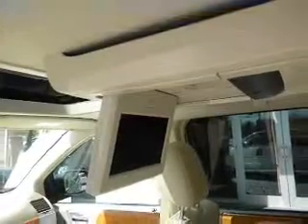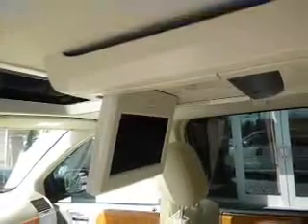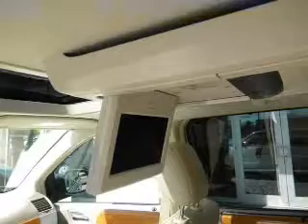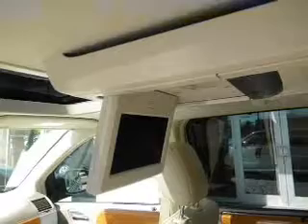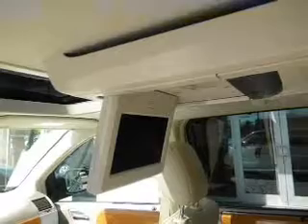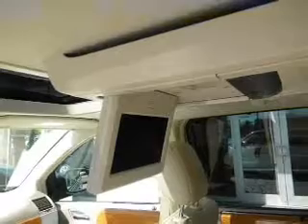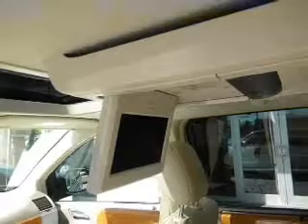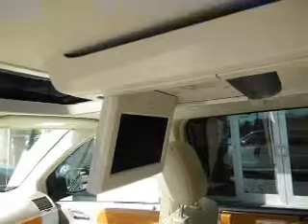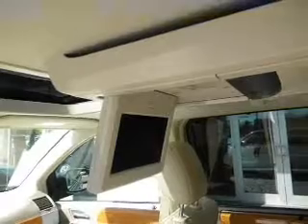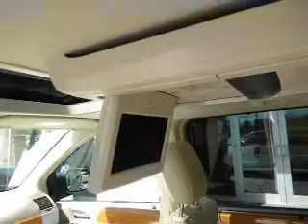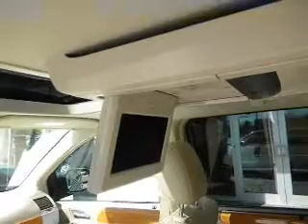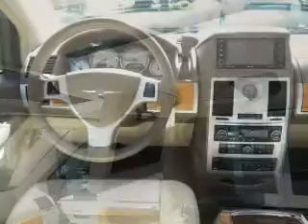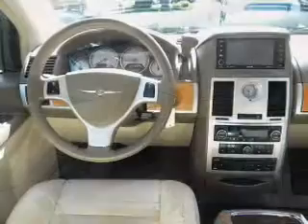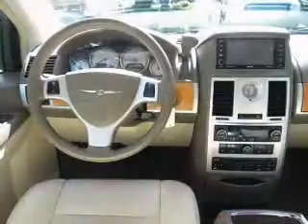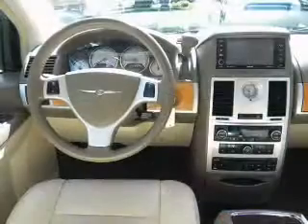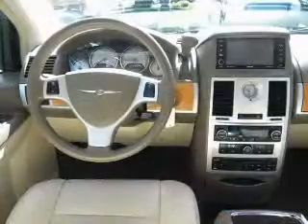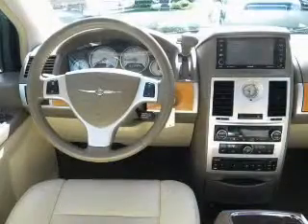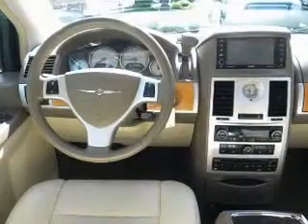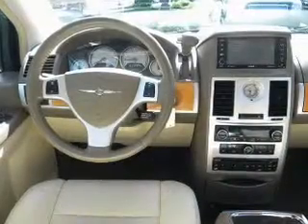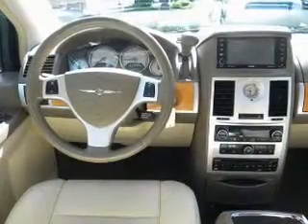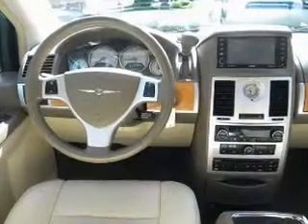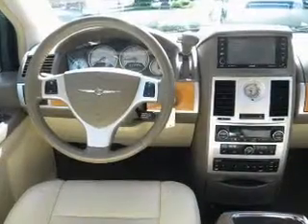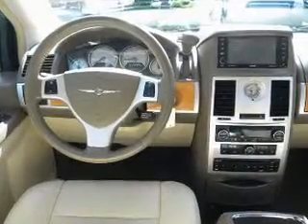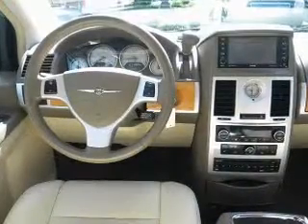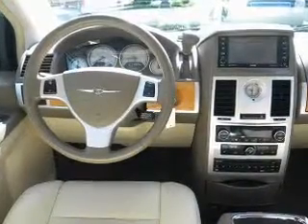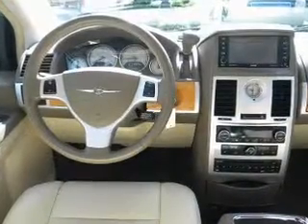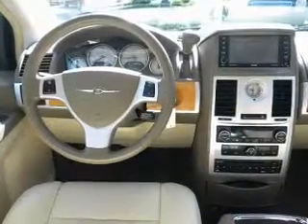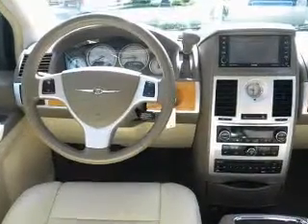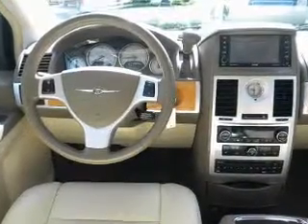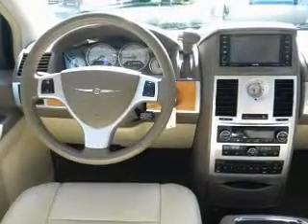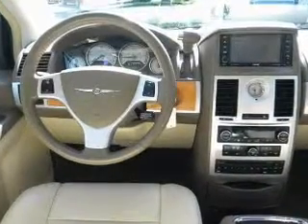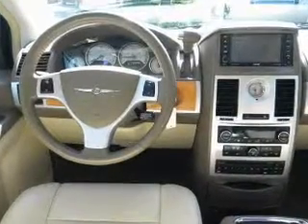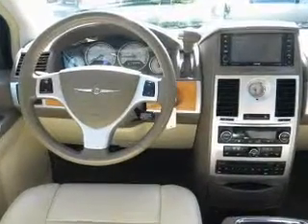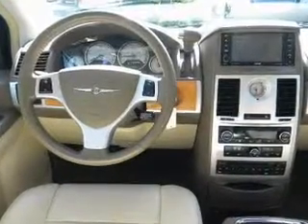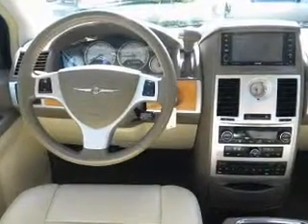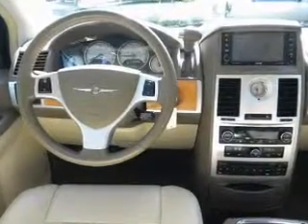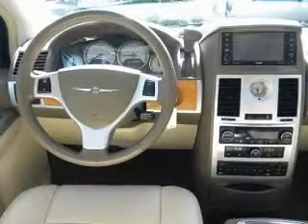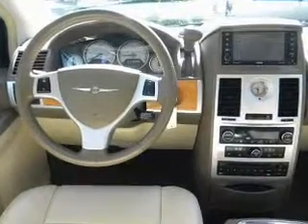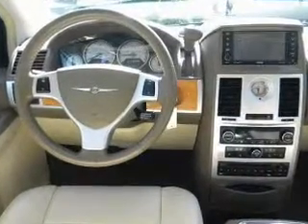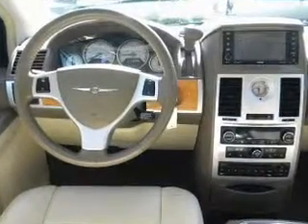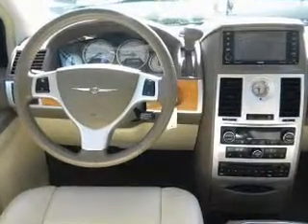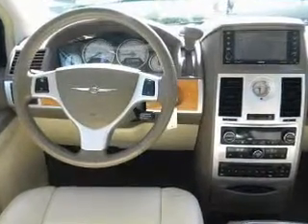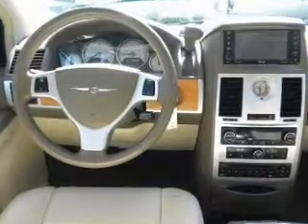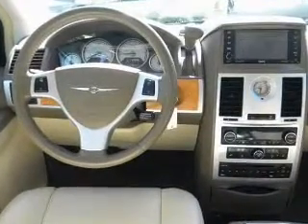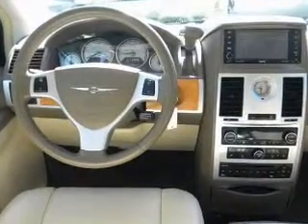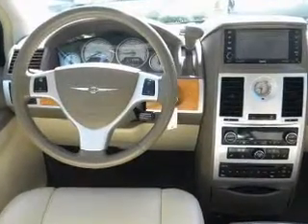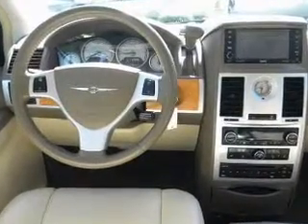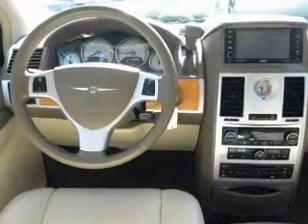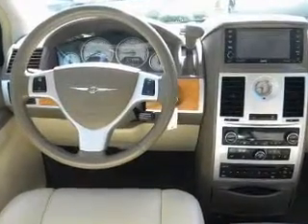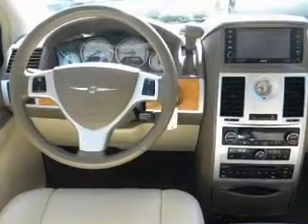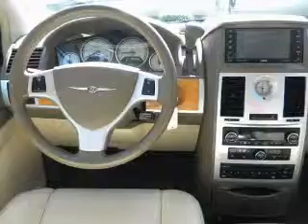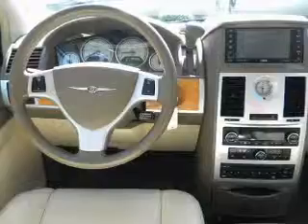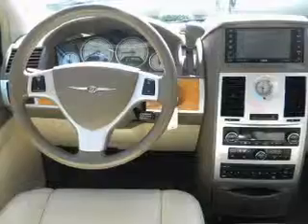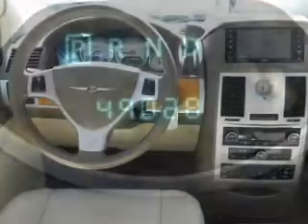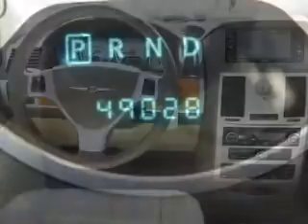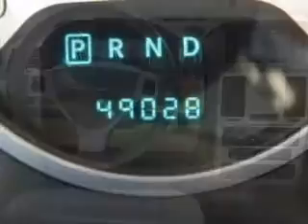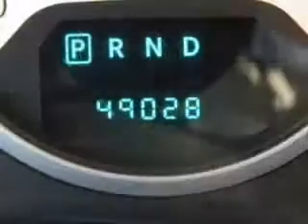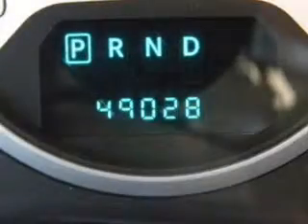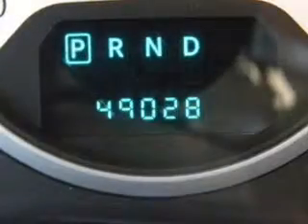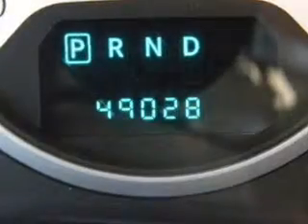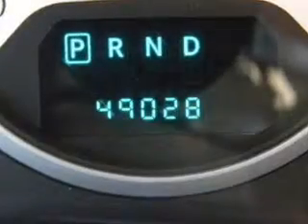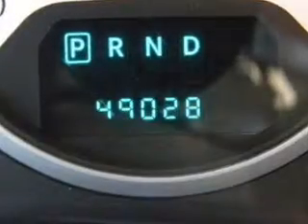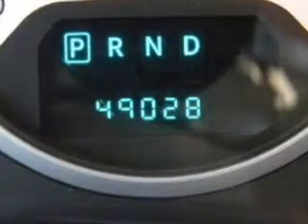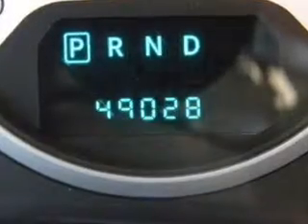Keyless entry. Leather seats. Power door locks. Power windows. Cruise control. A satellite radio. An alarm system.